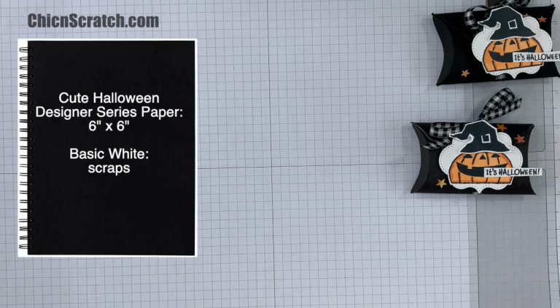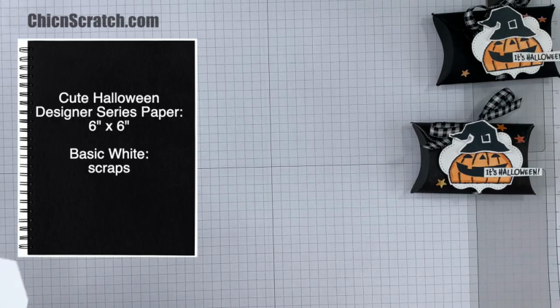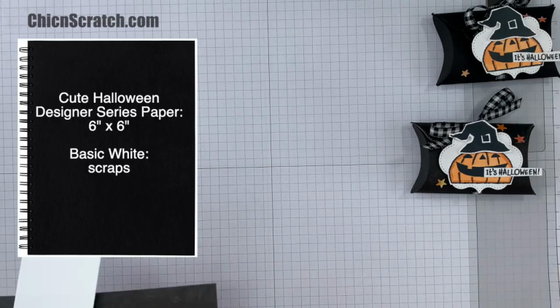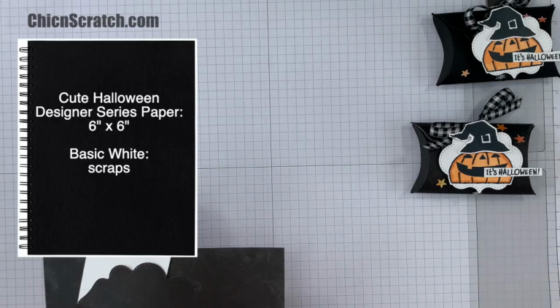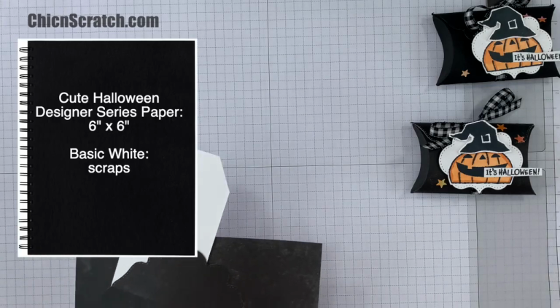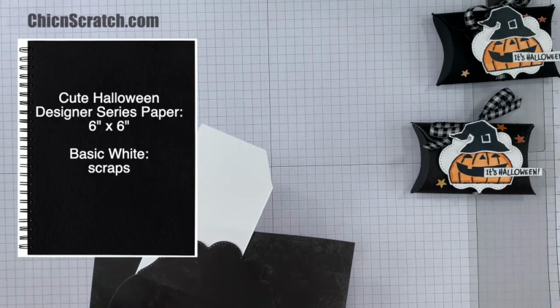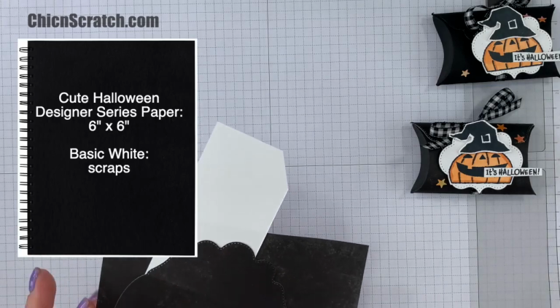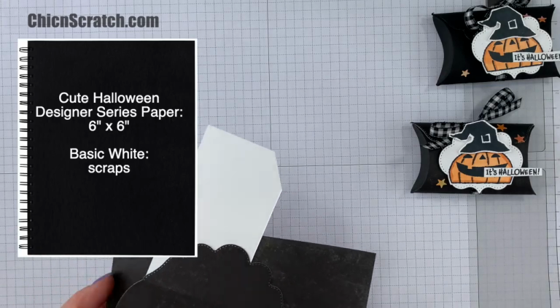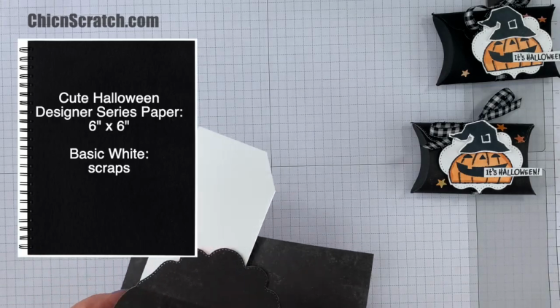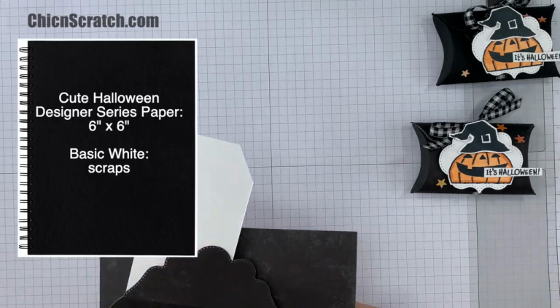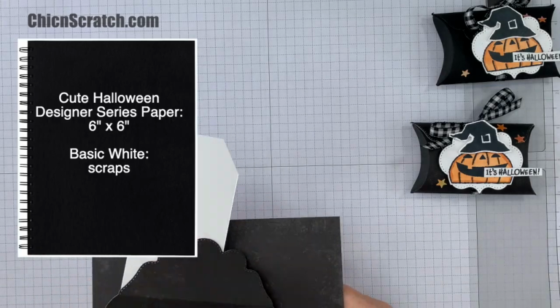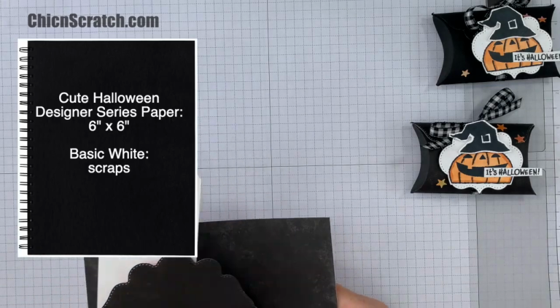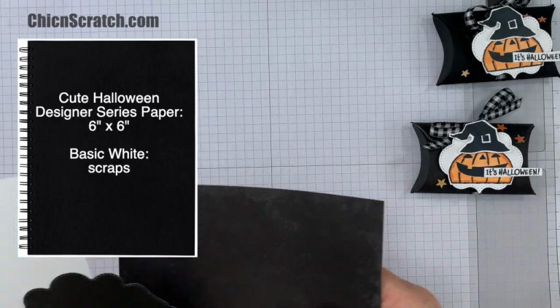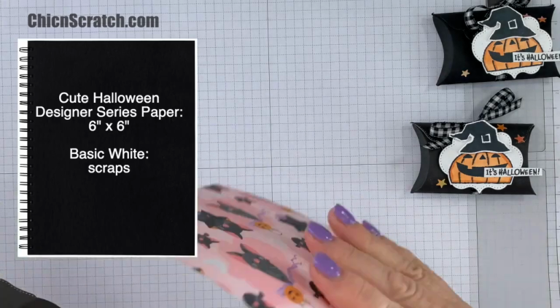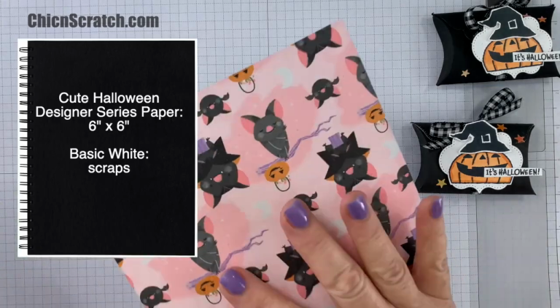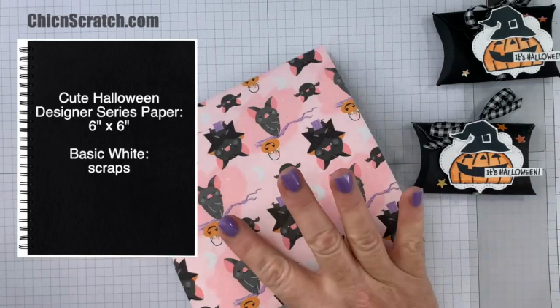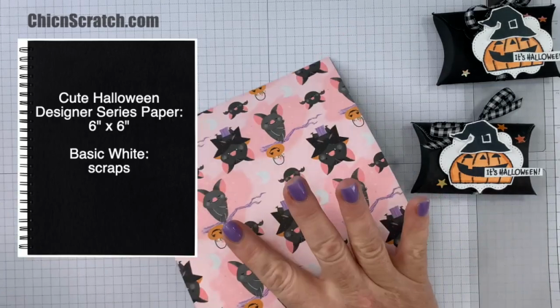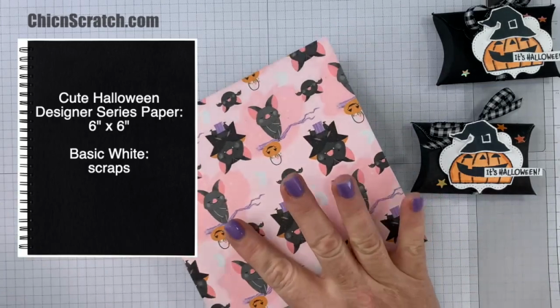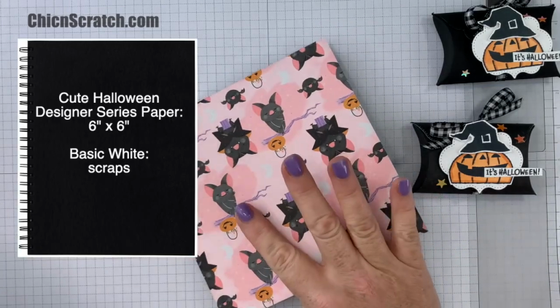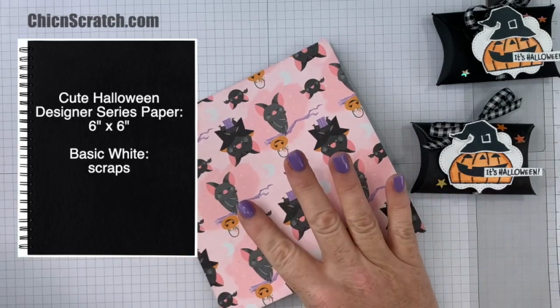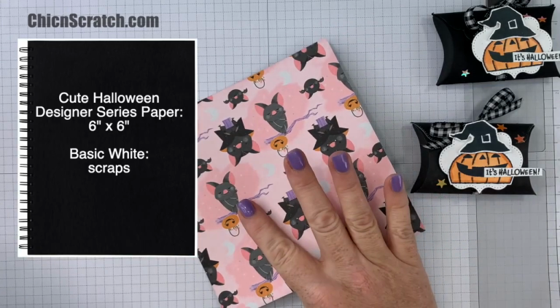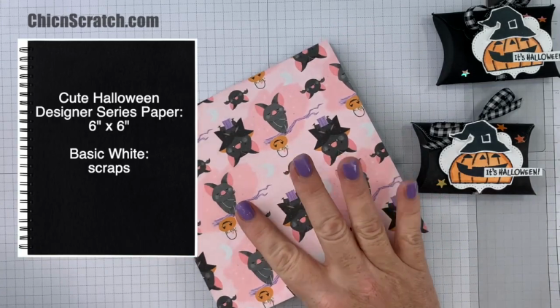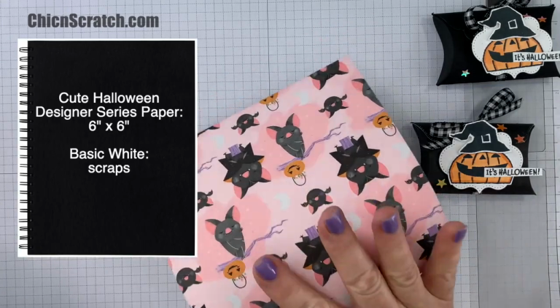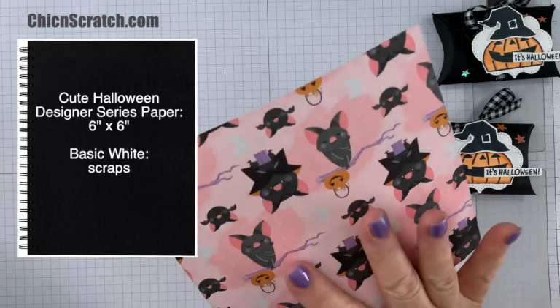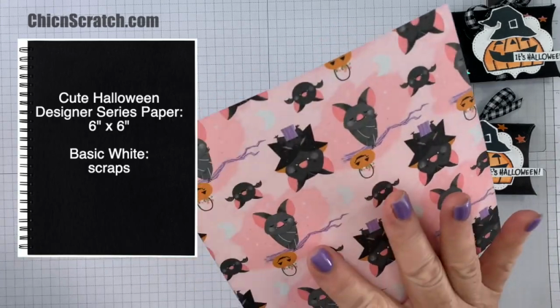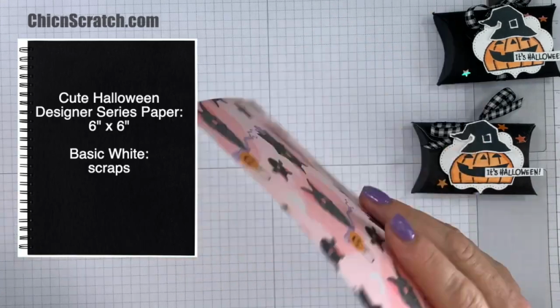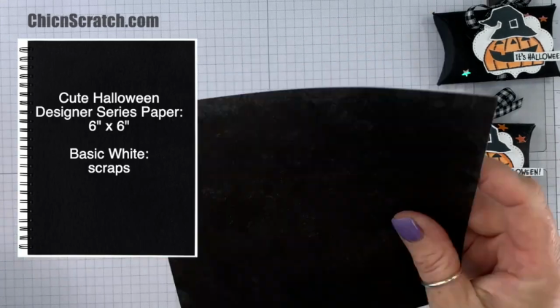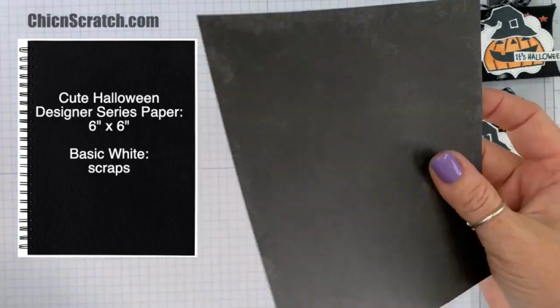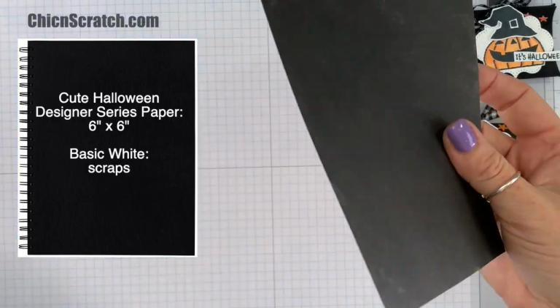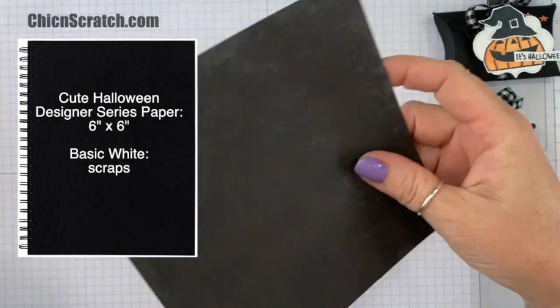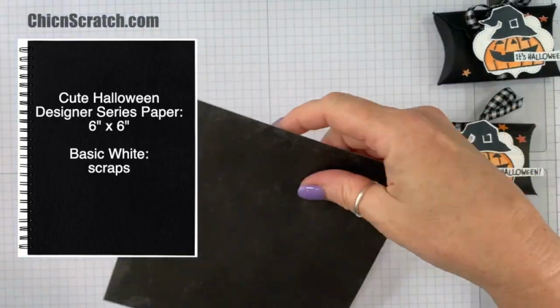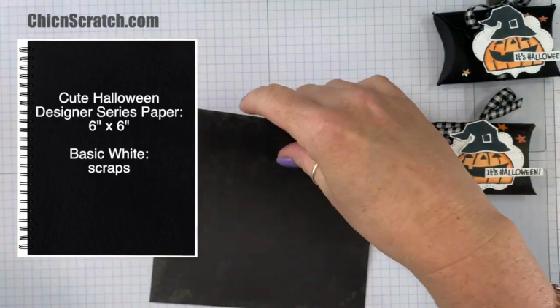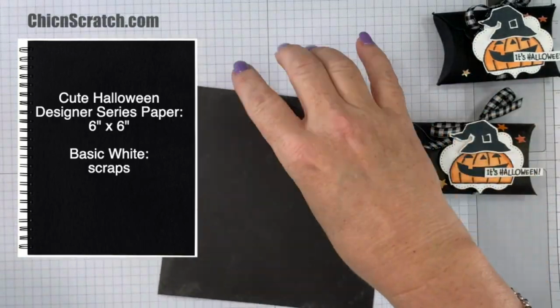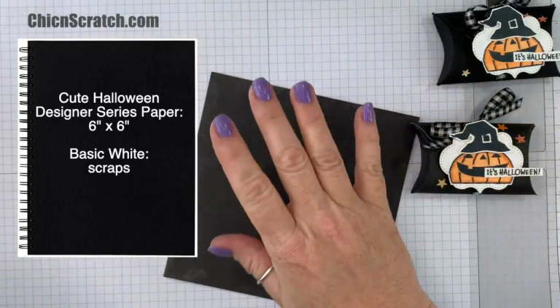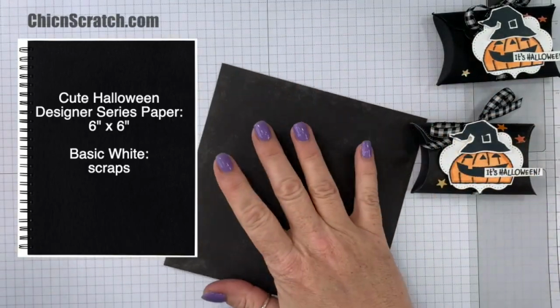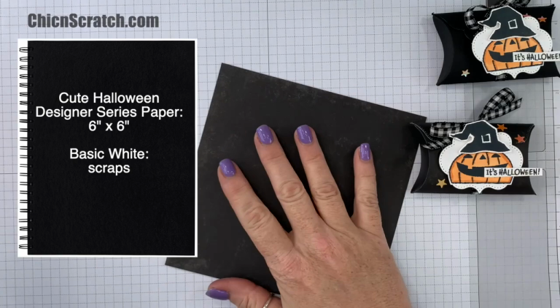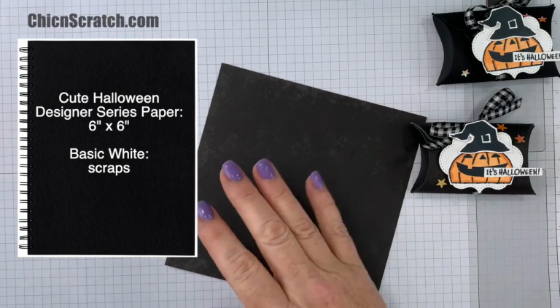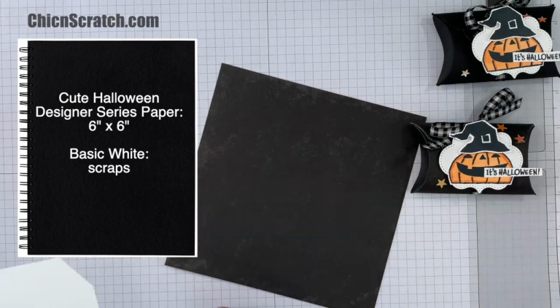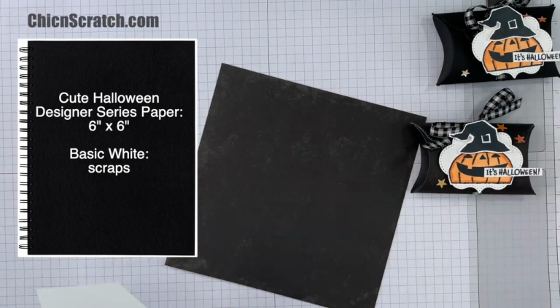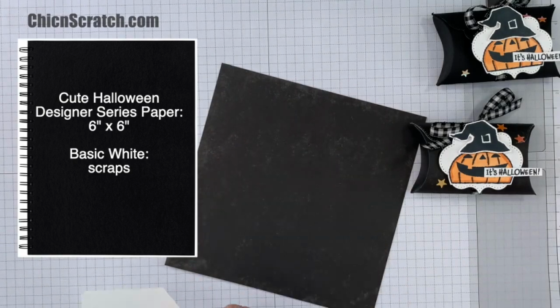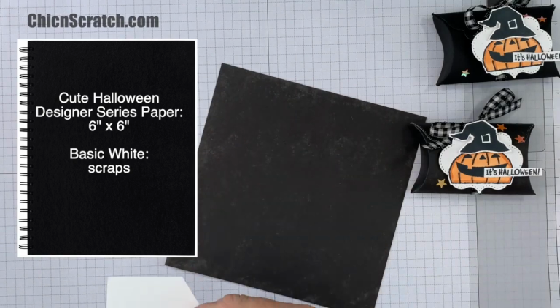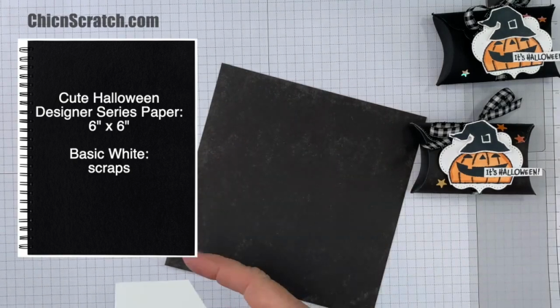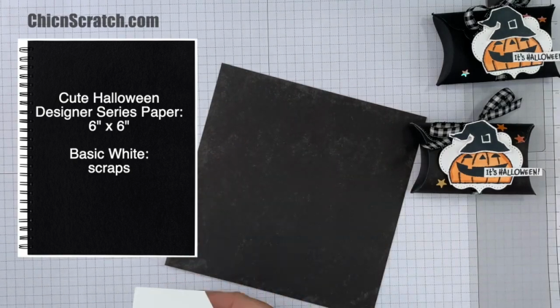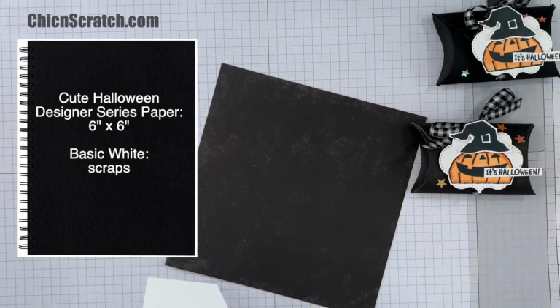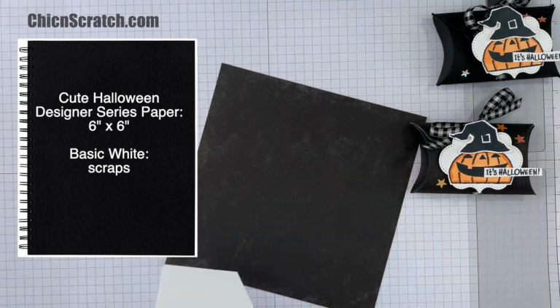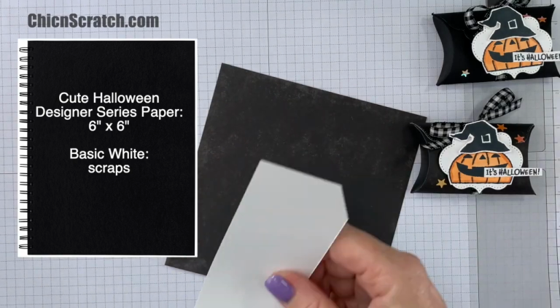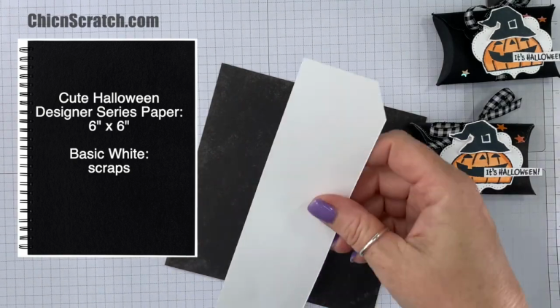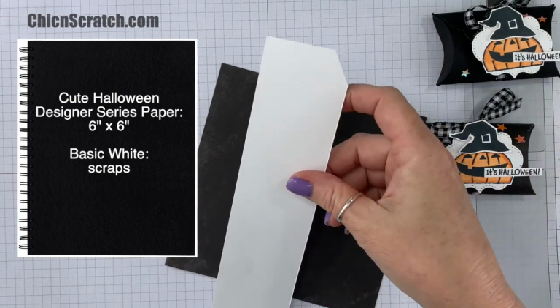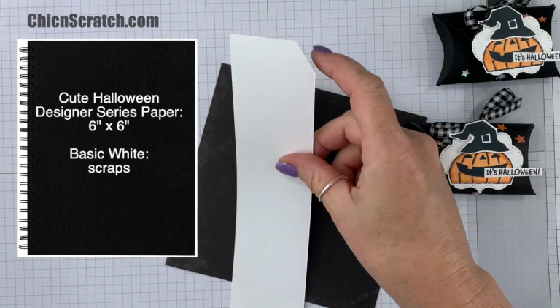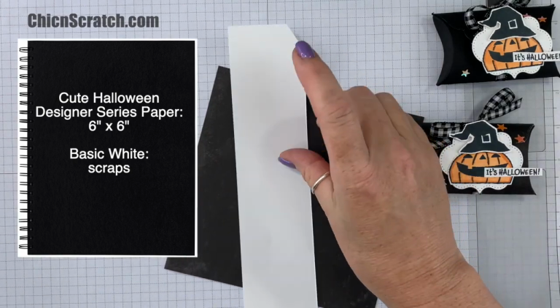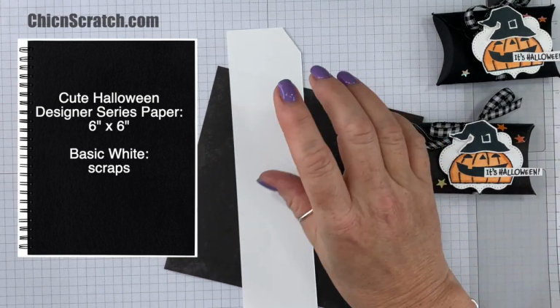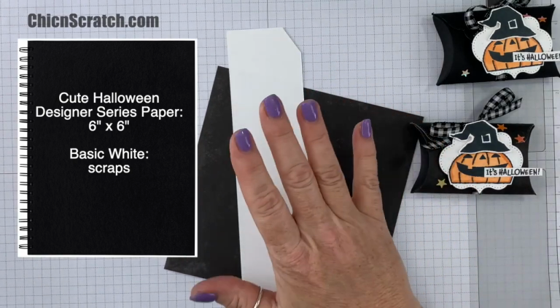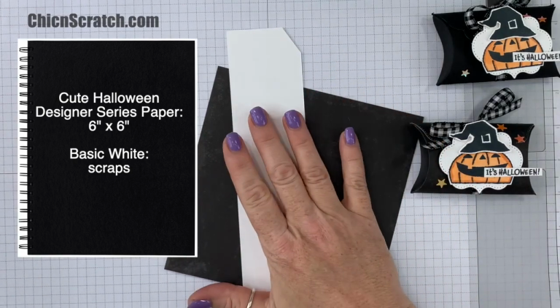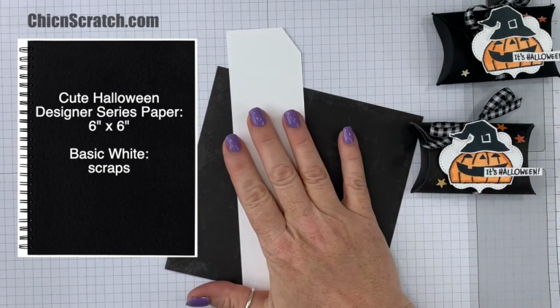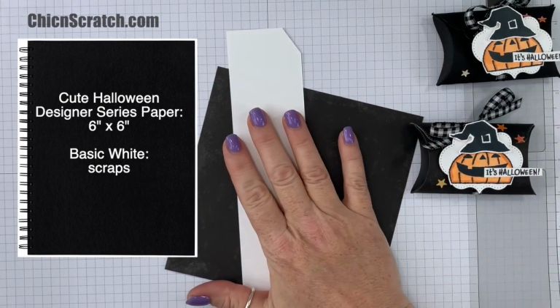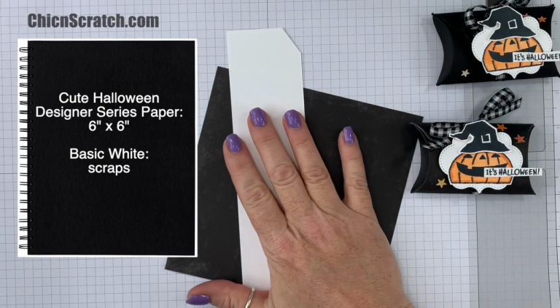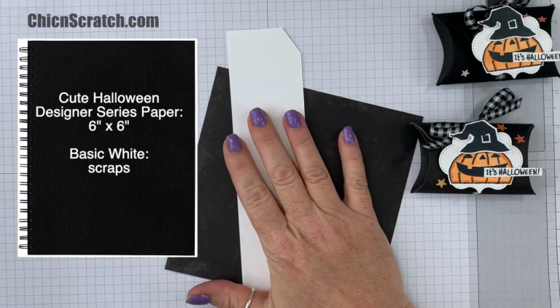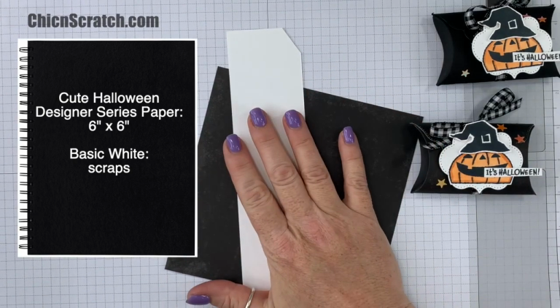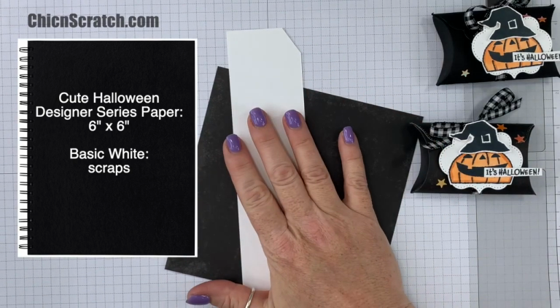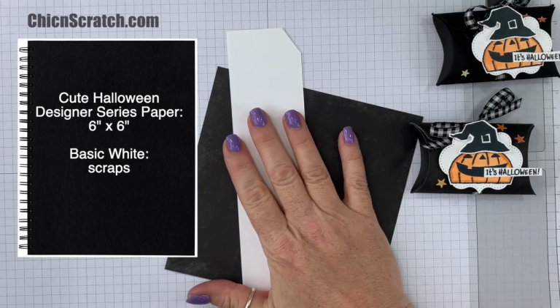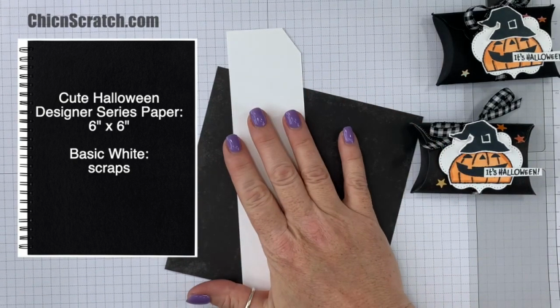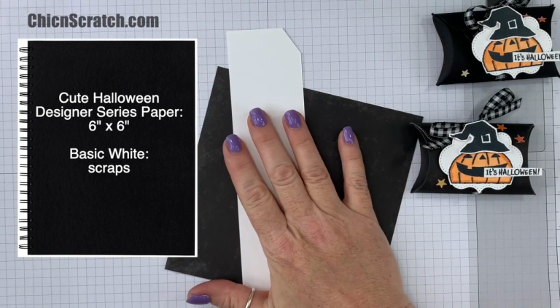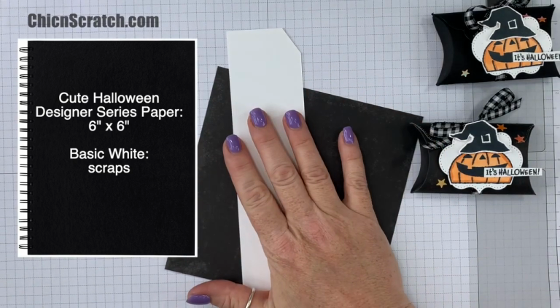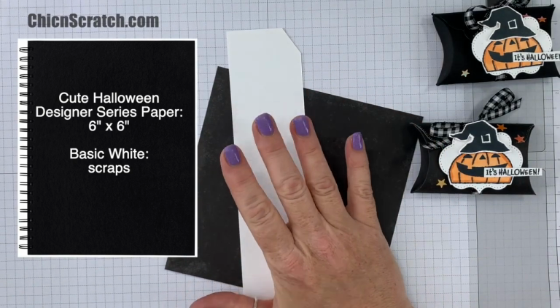We have the cute Halloween Designer Series Paper — this measures six by six. We have some scraps of Whisper White or Basic White, and that's it. Pretty simple, right?